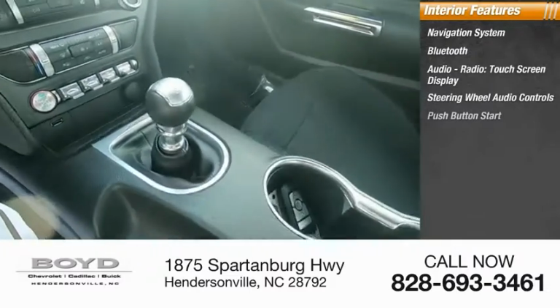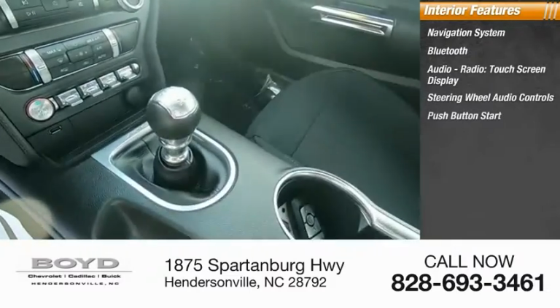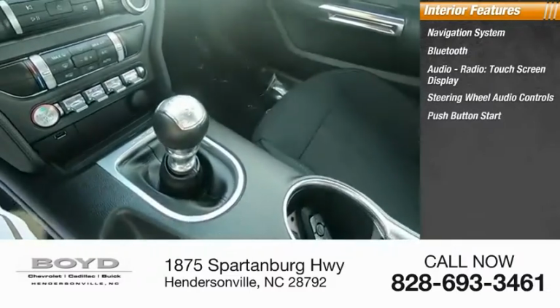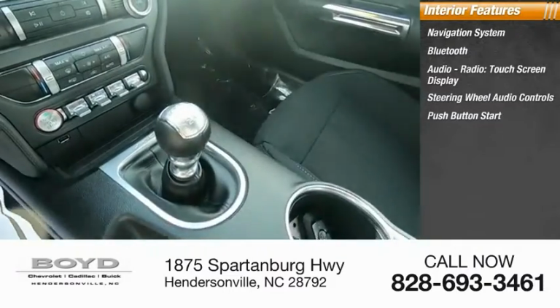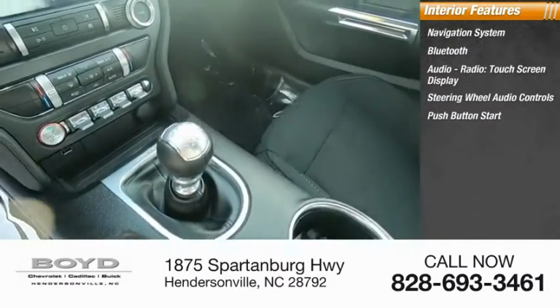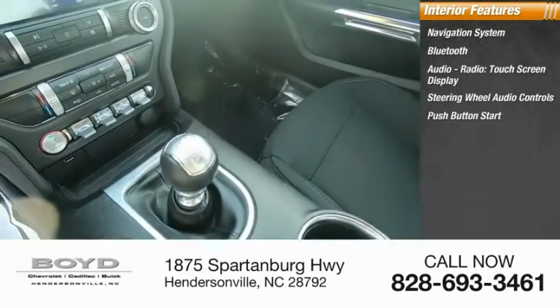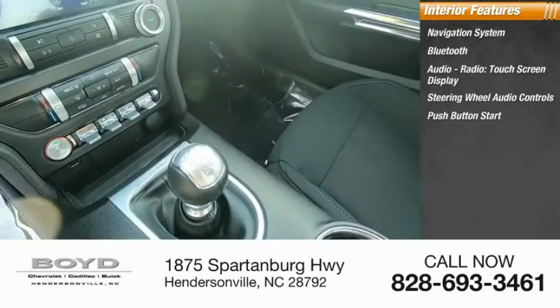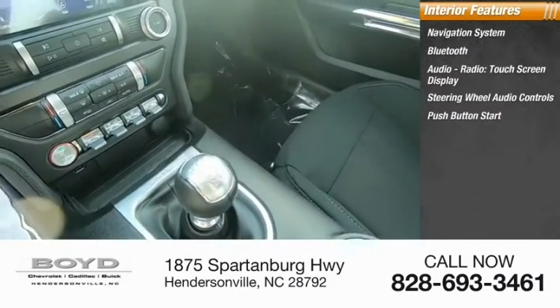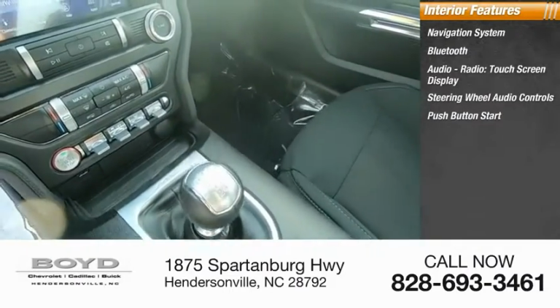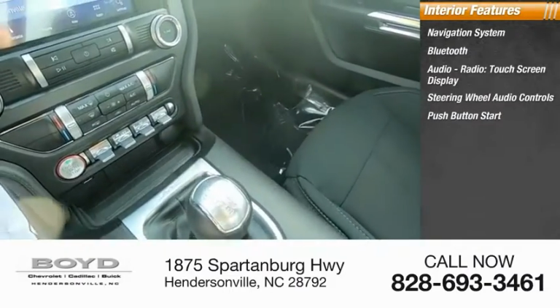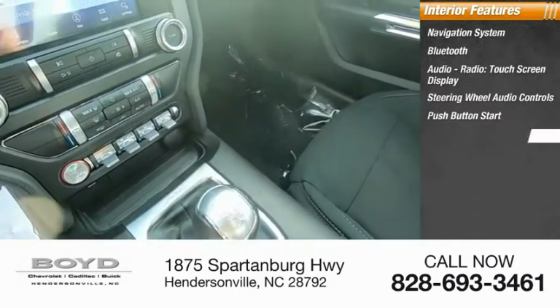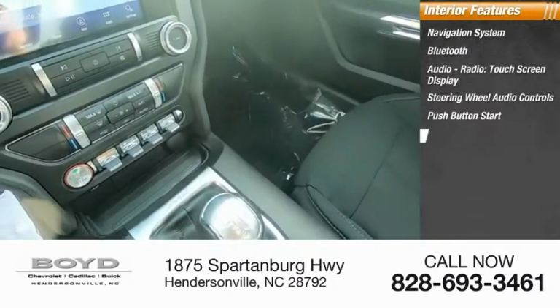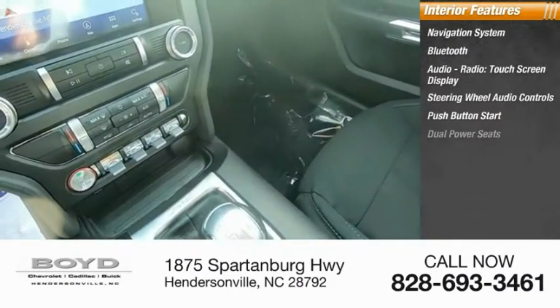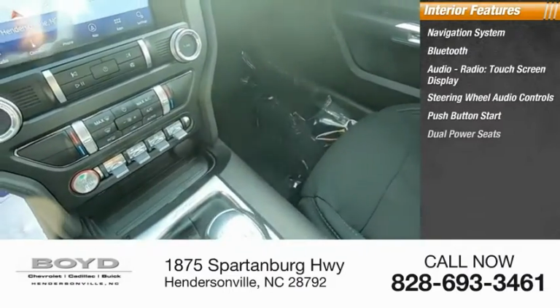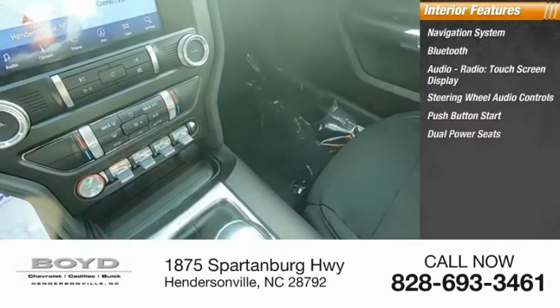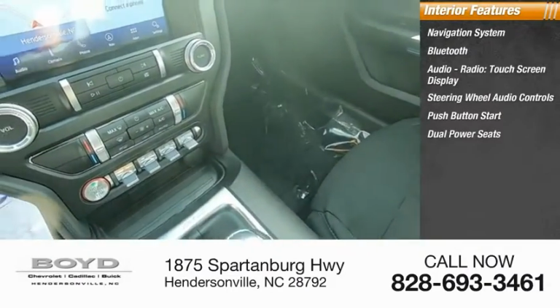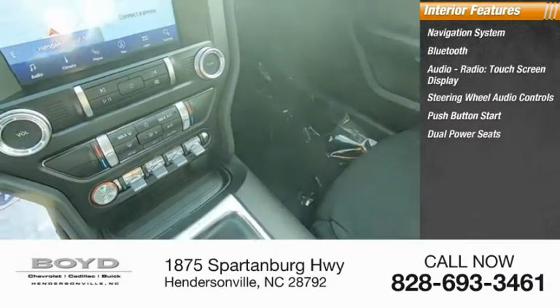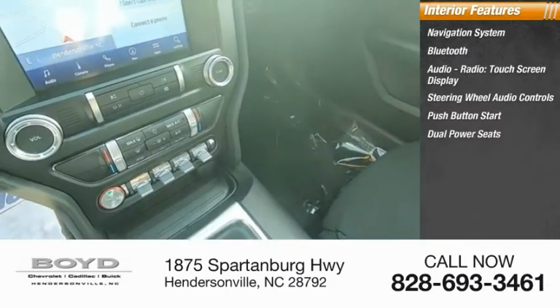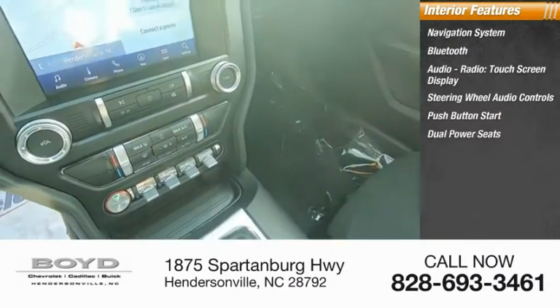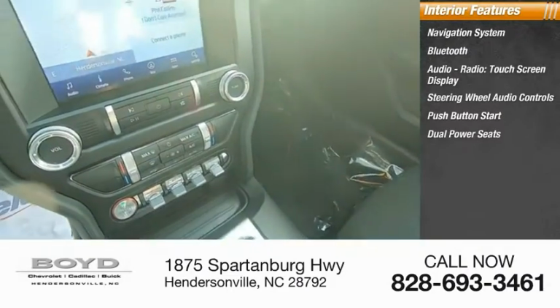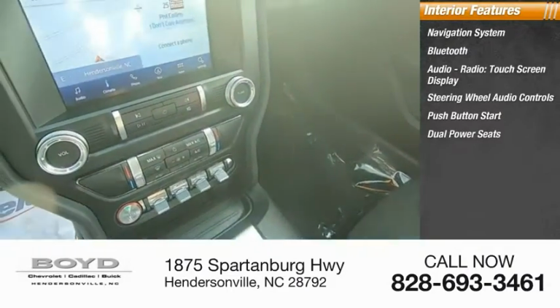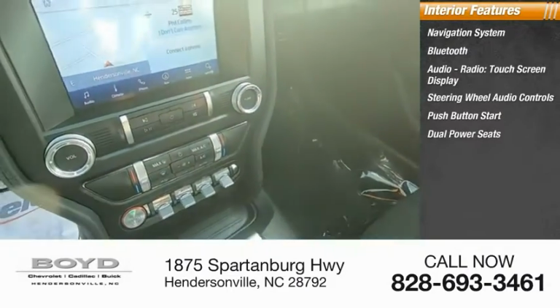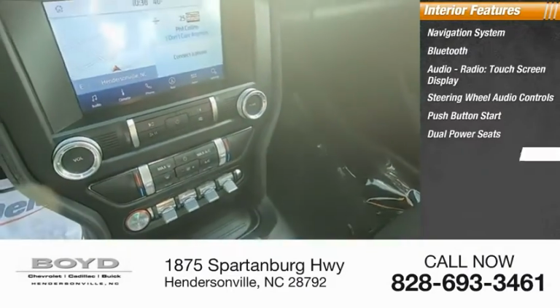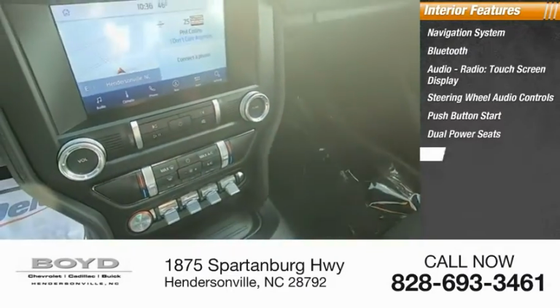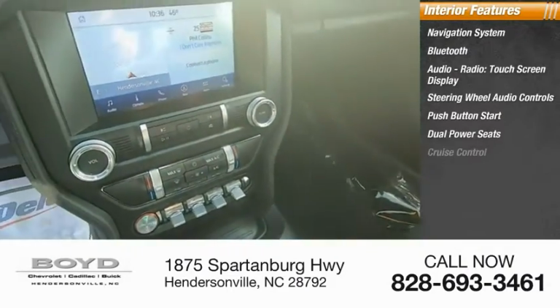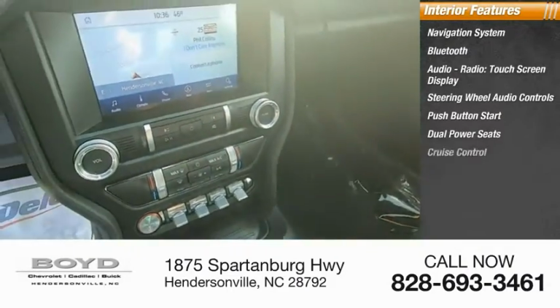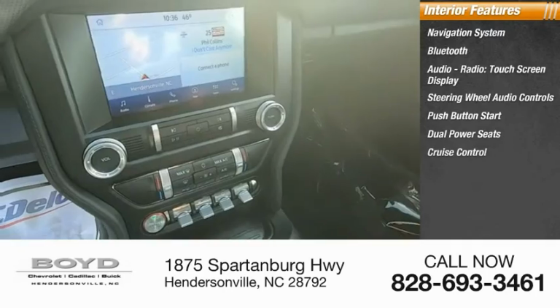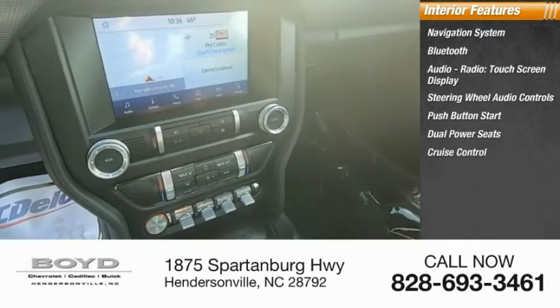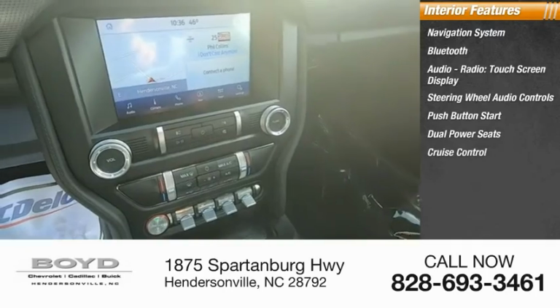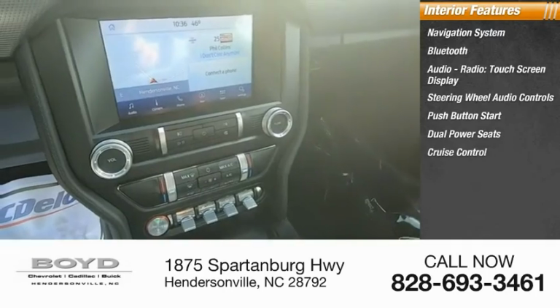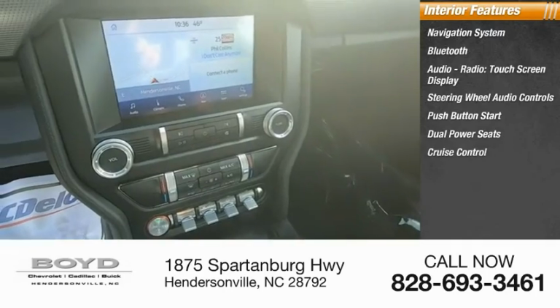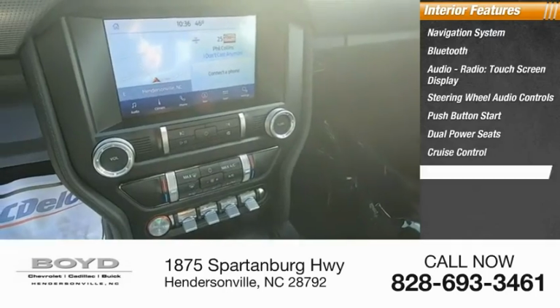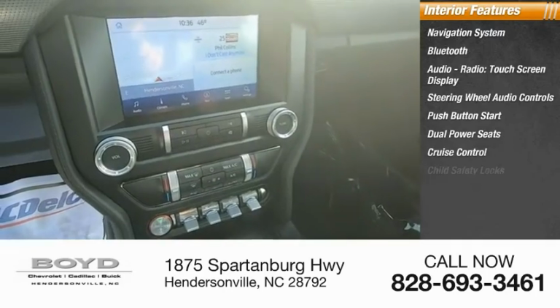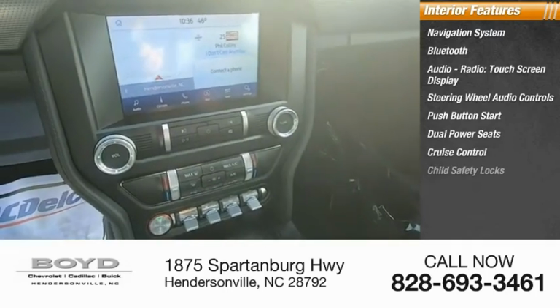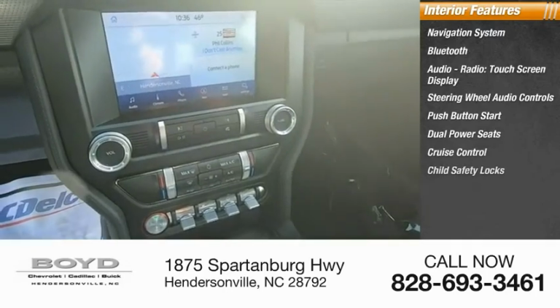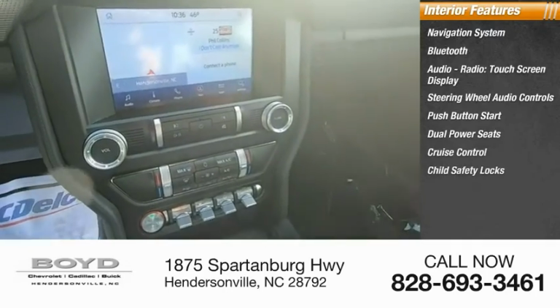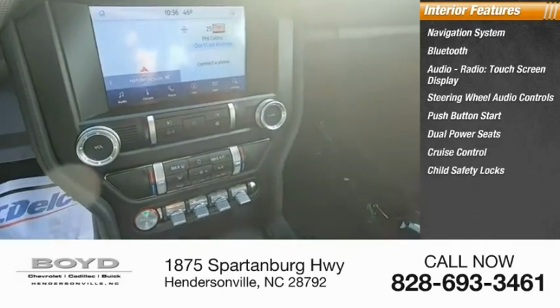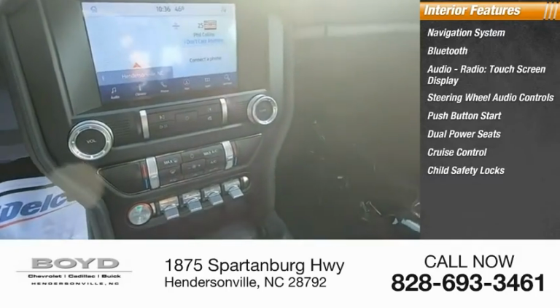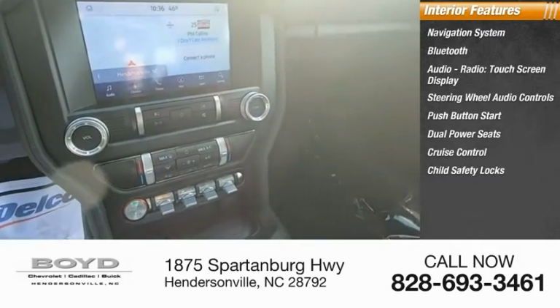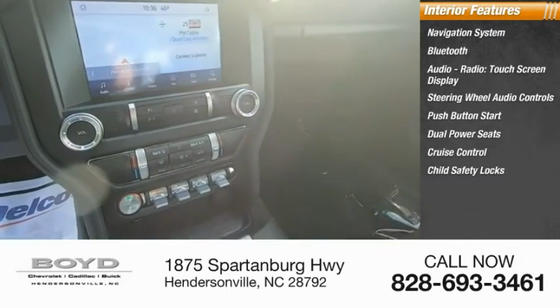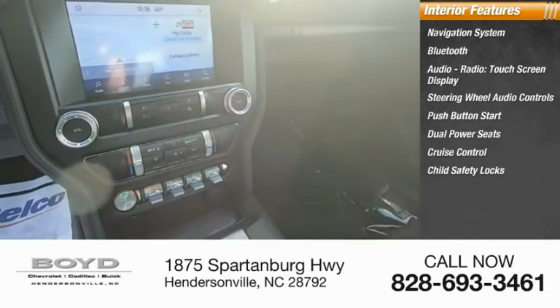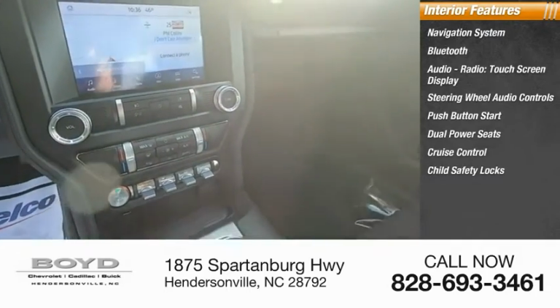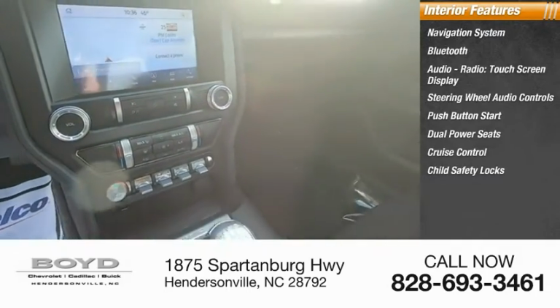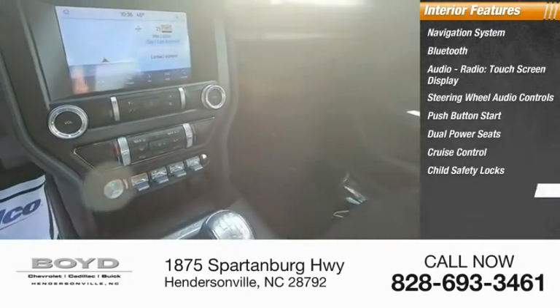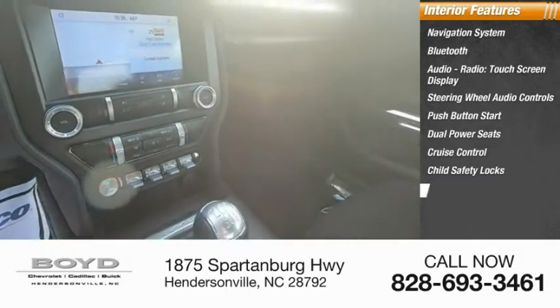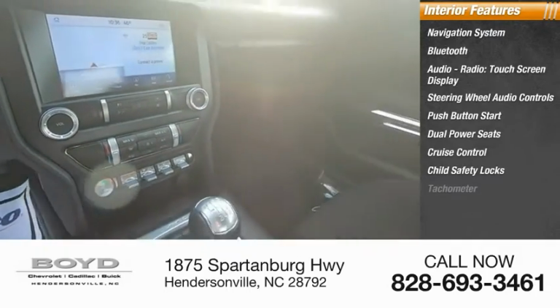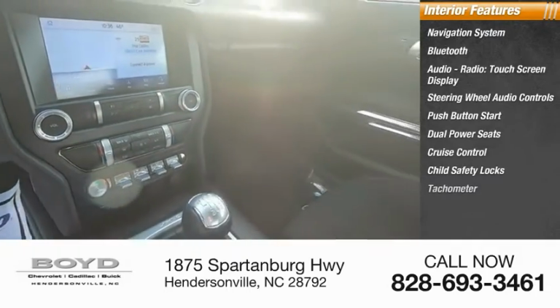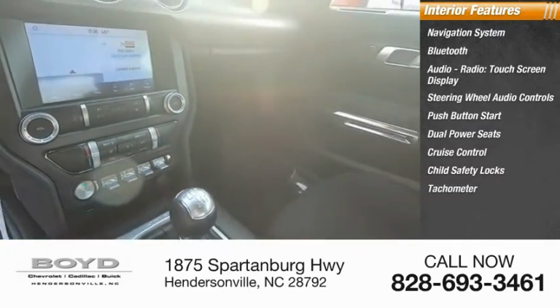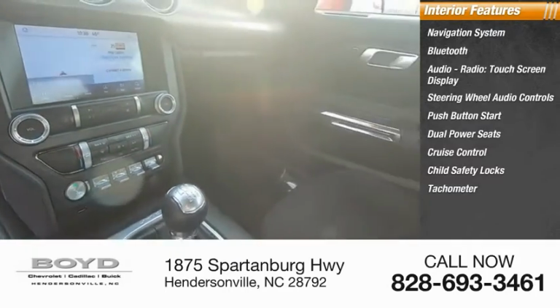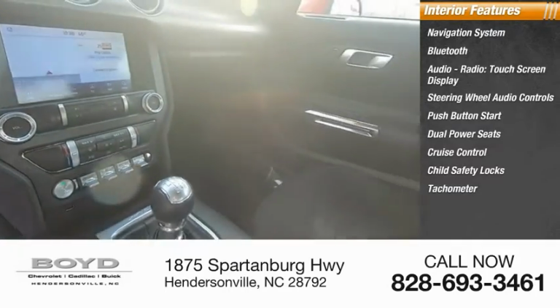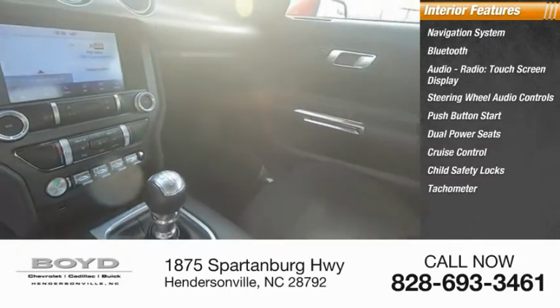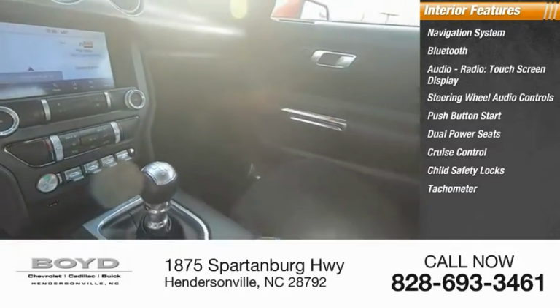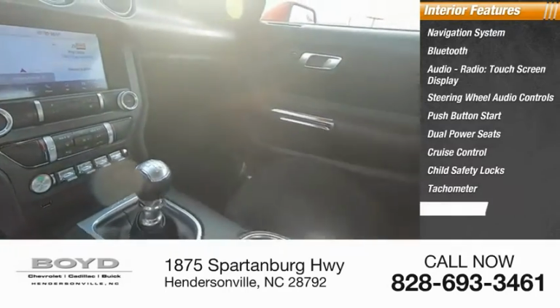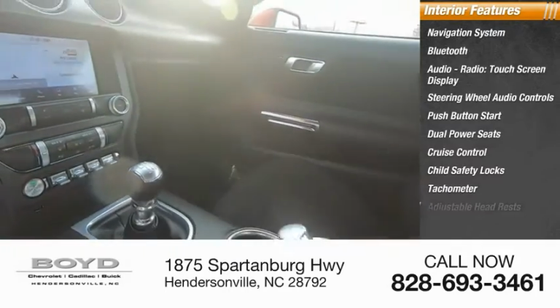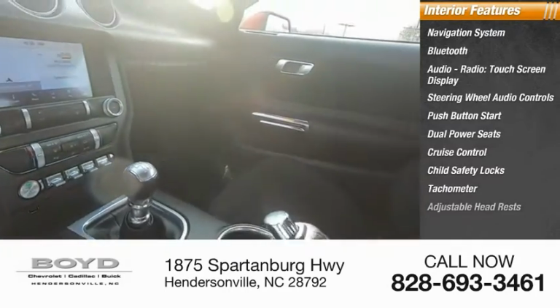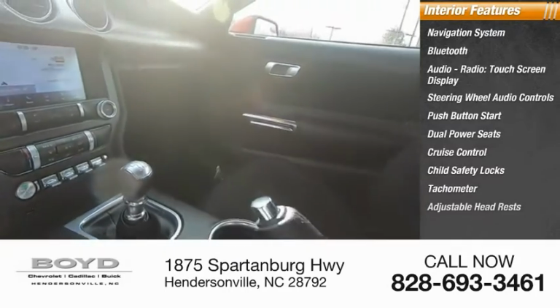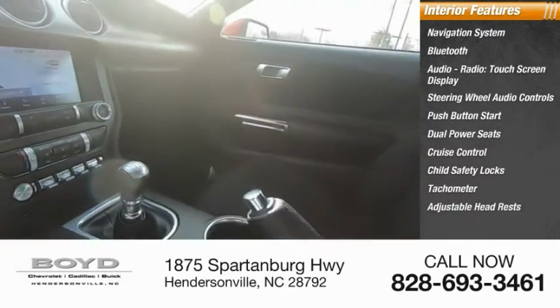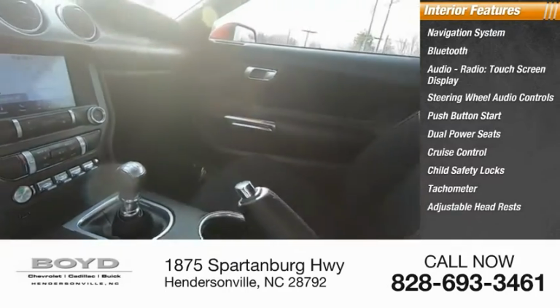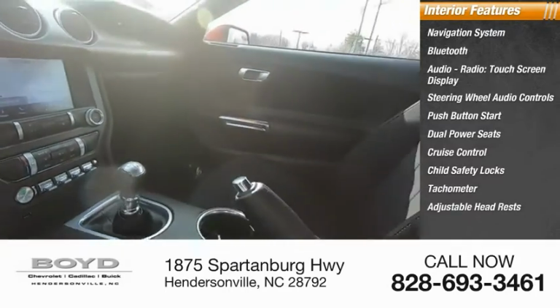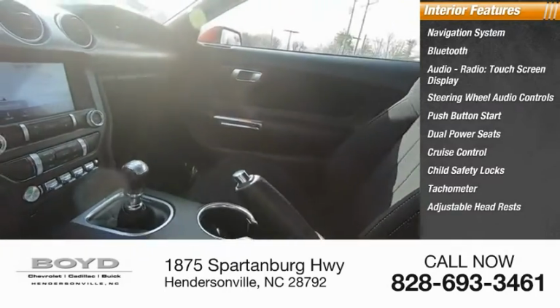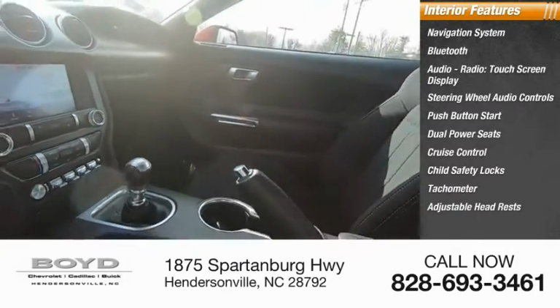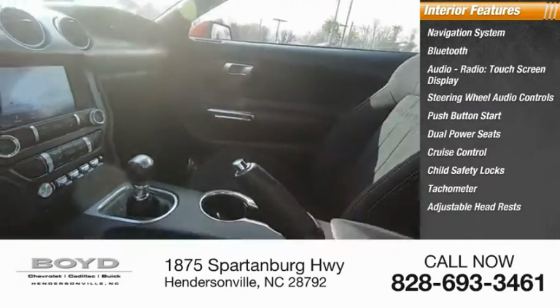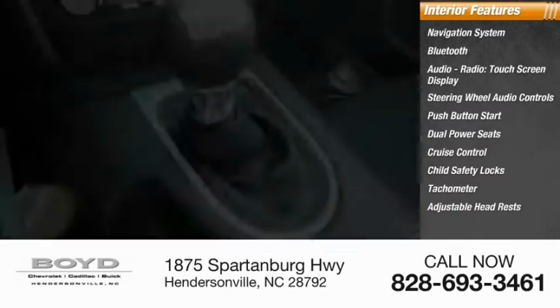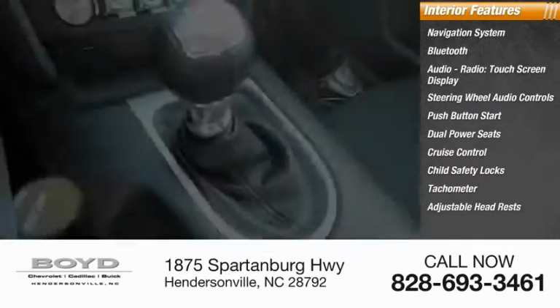Push-button start, dual power seats, cruise control, child safety locks, tachometer, and adjustable headrests.